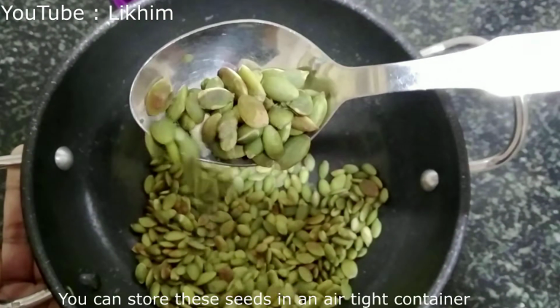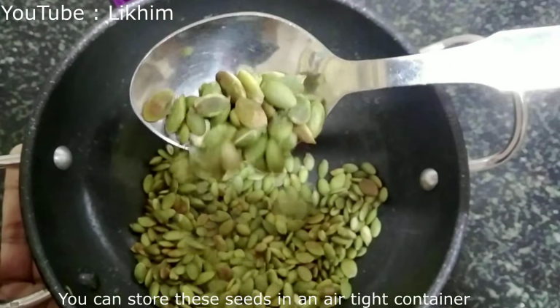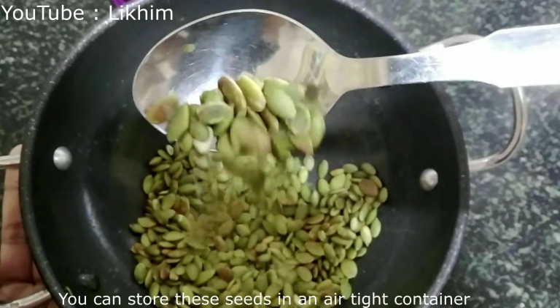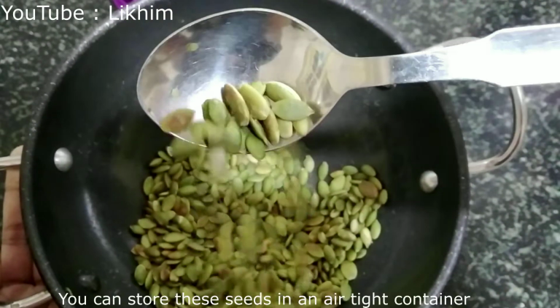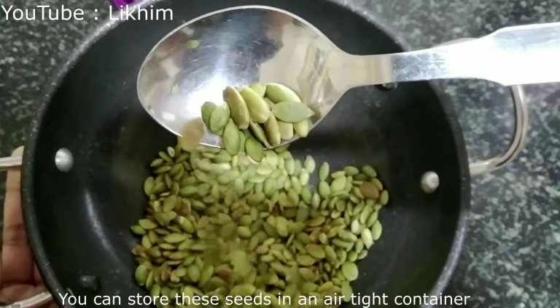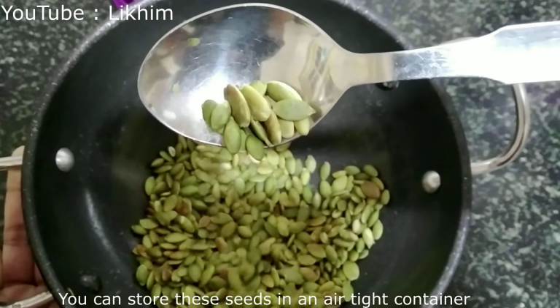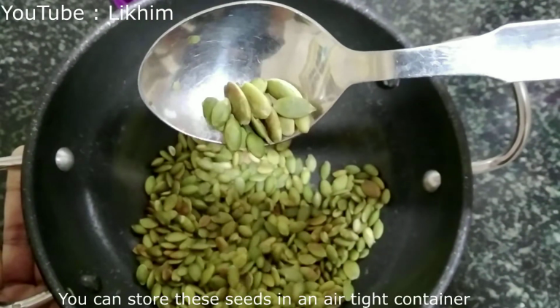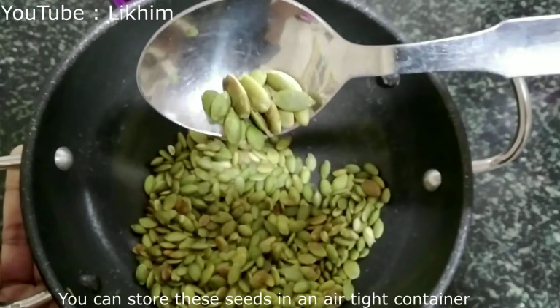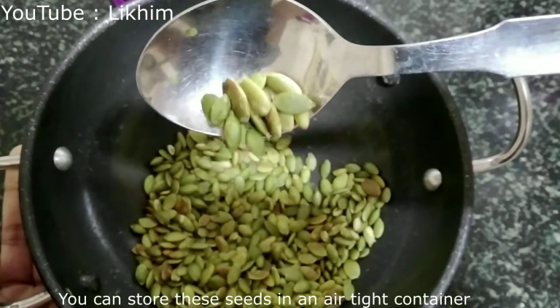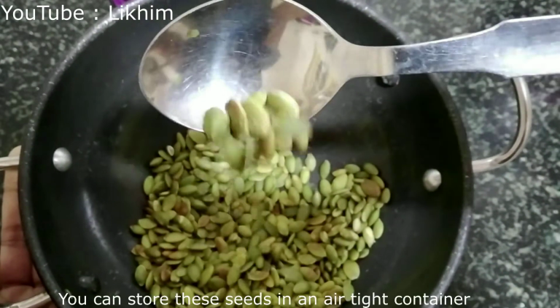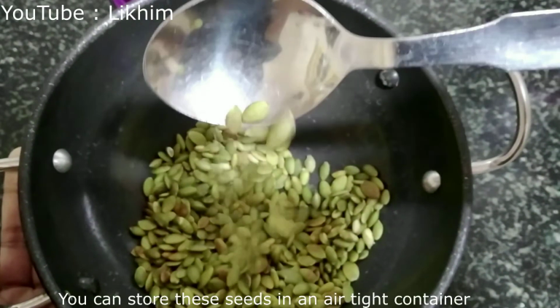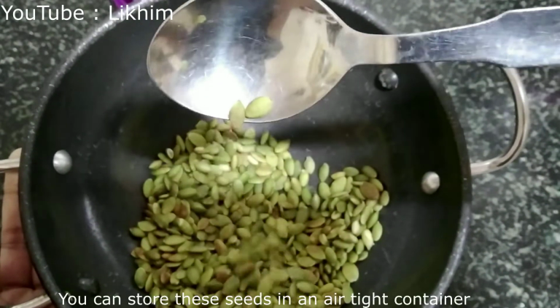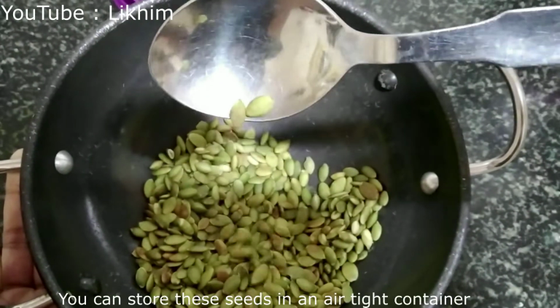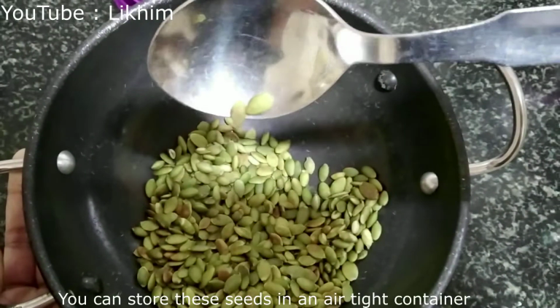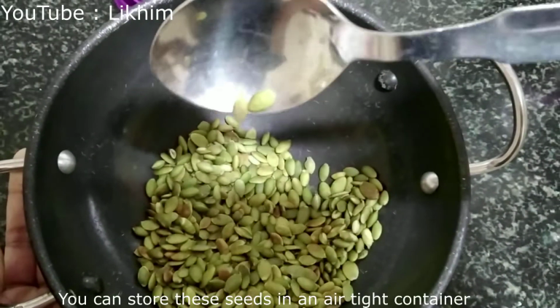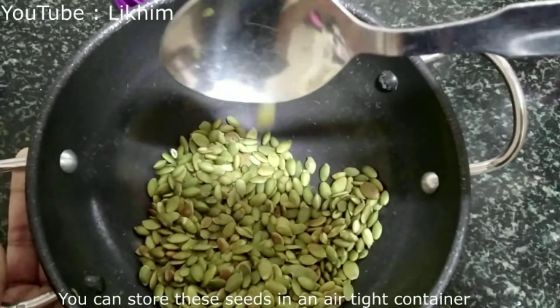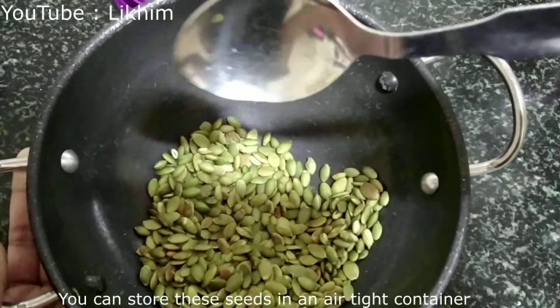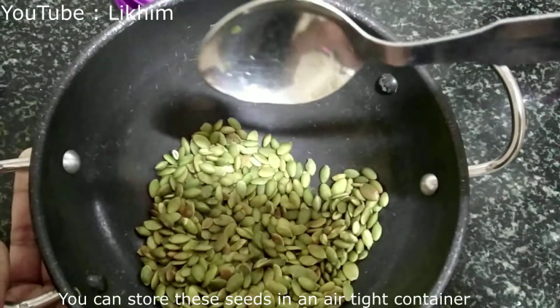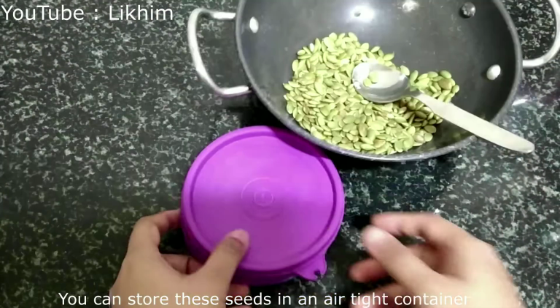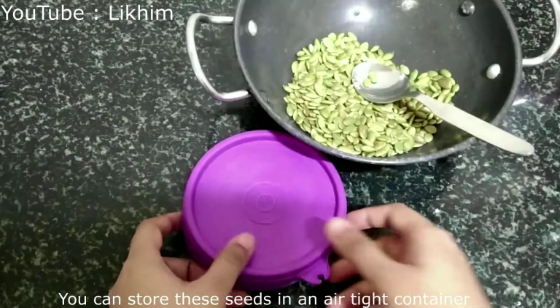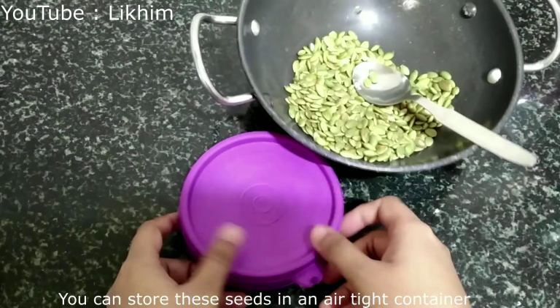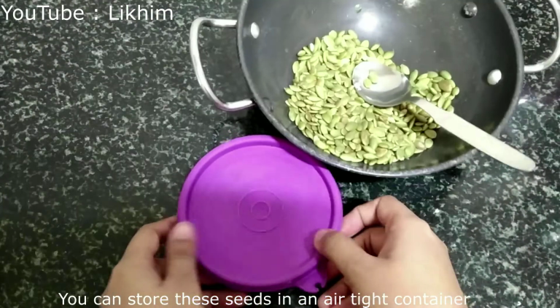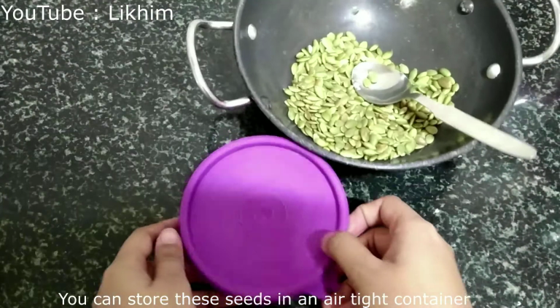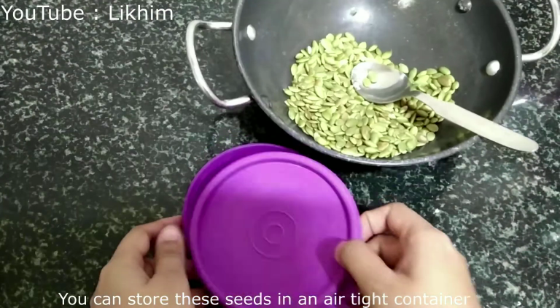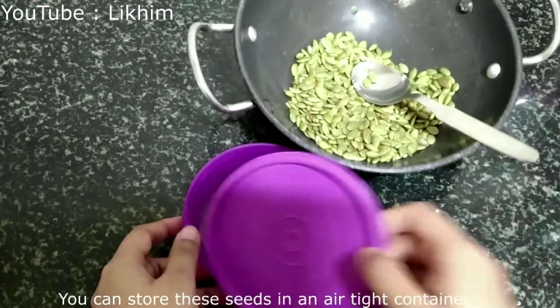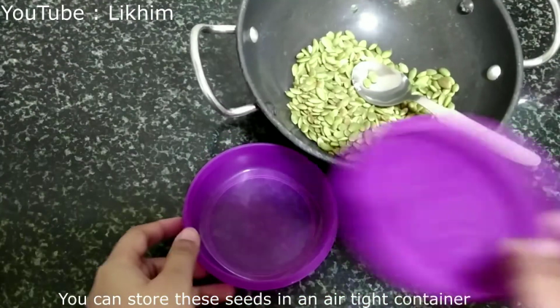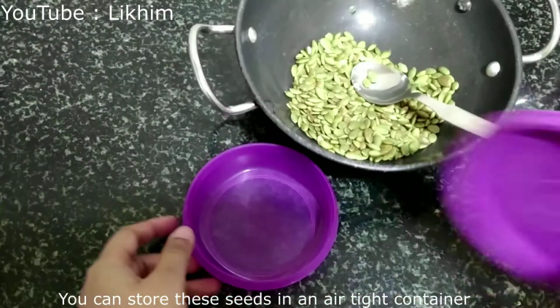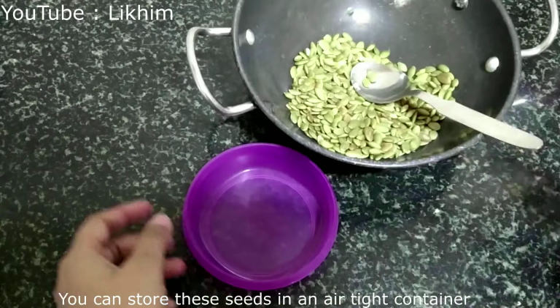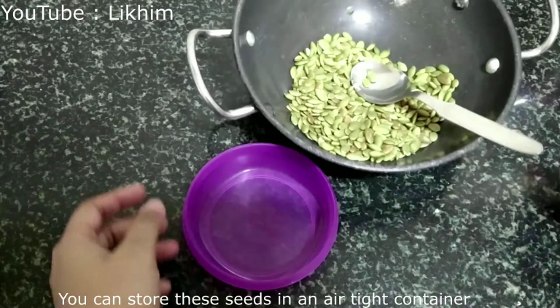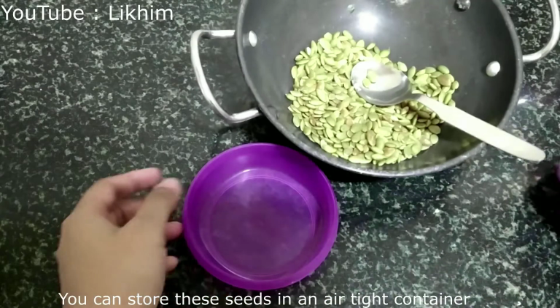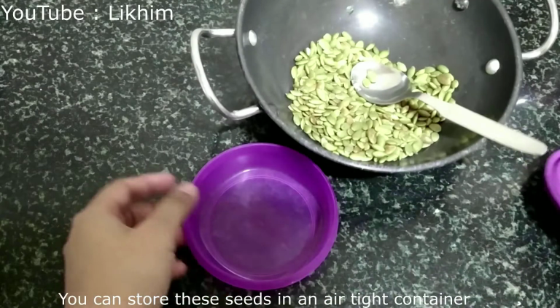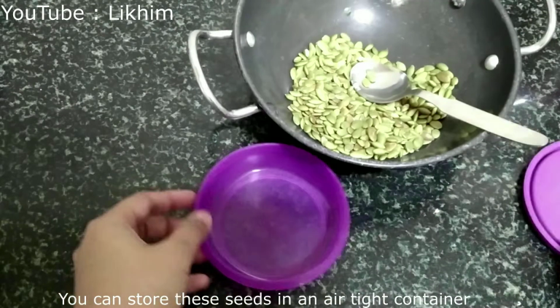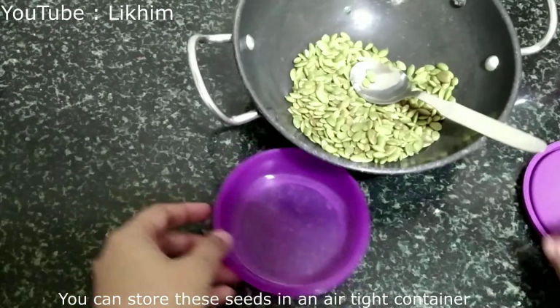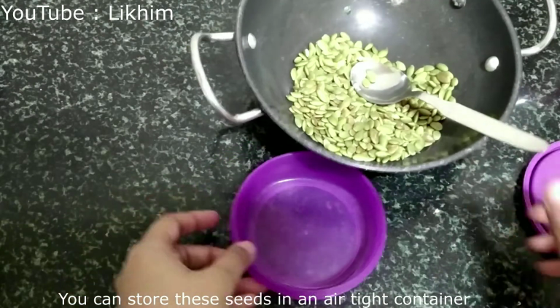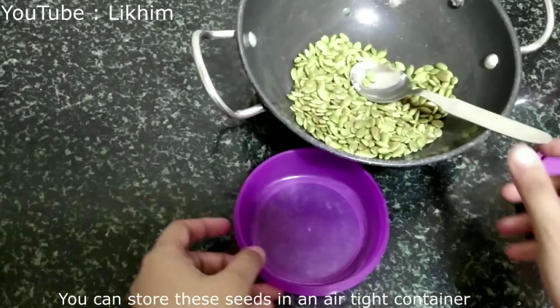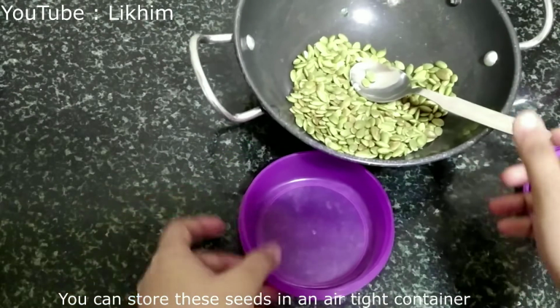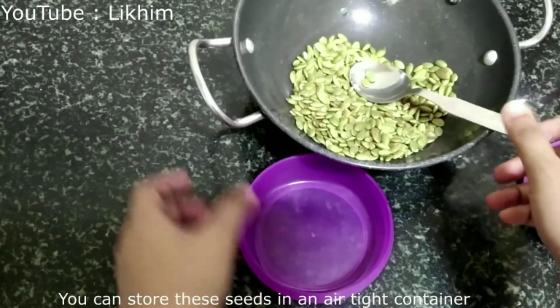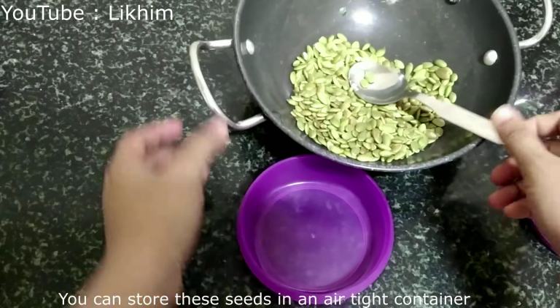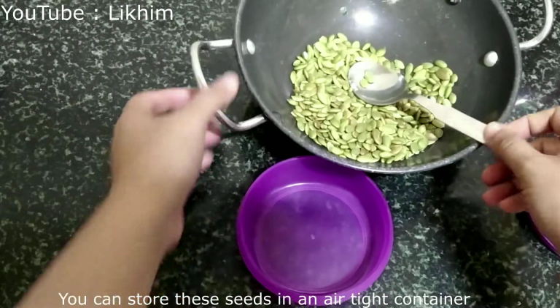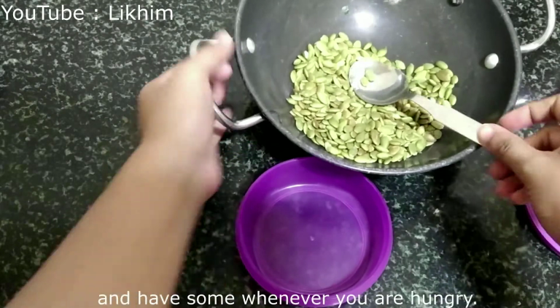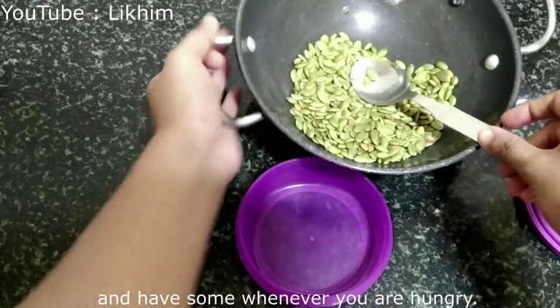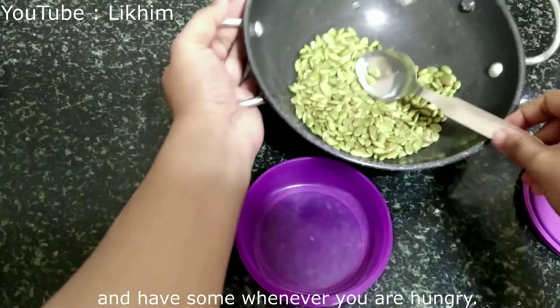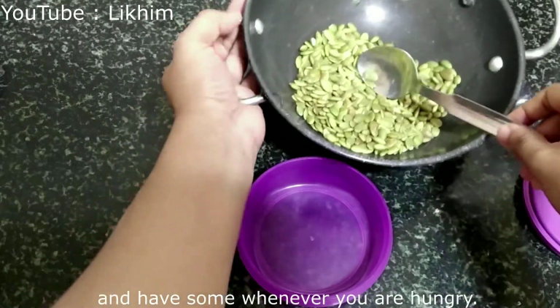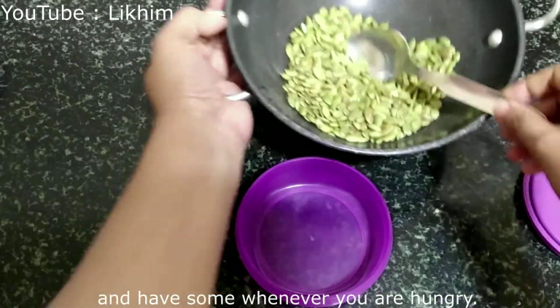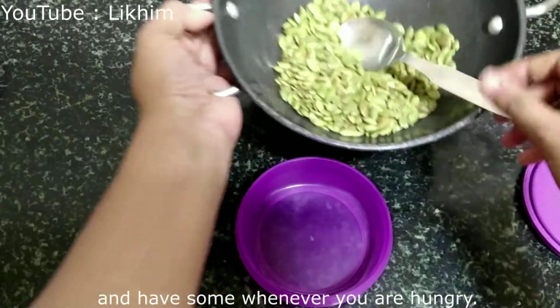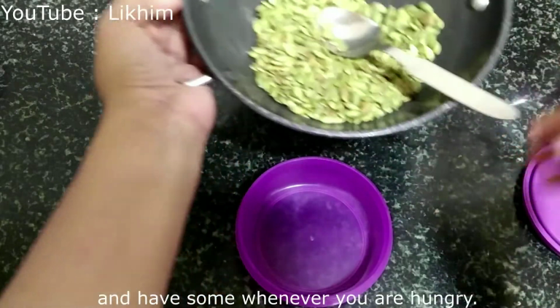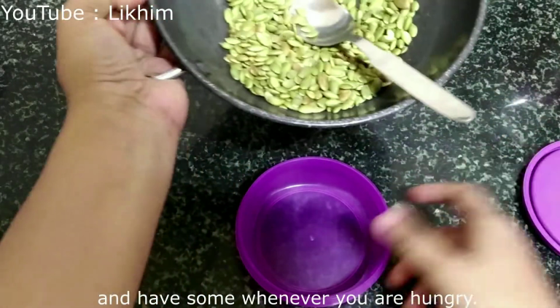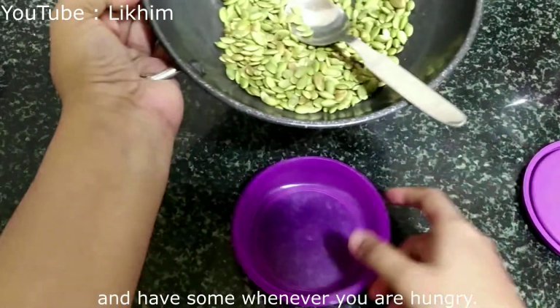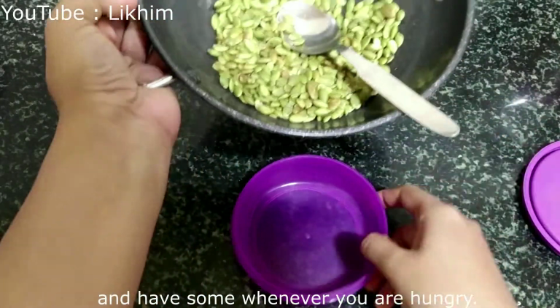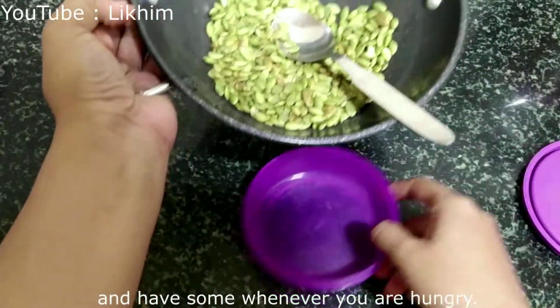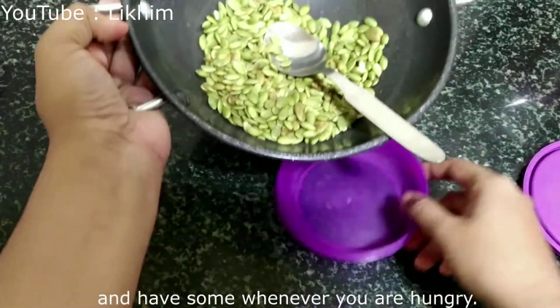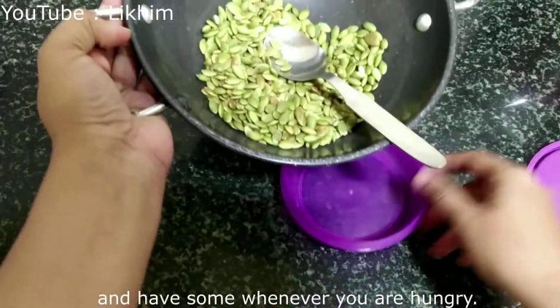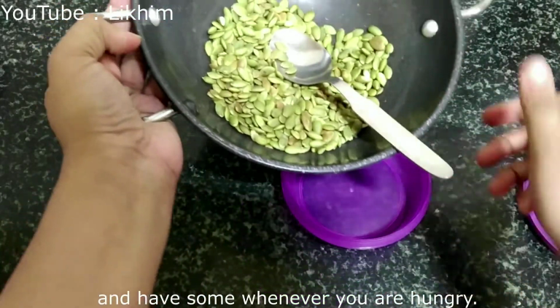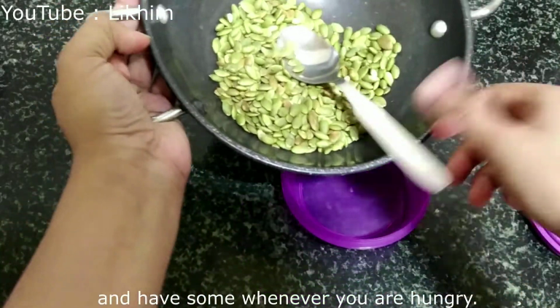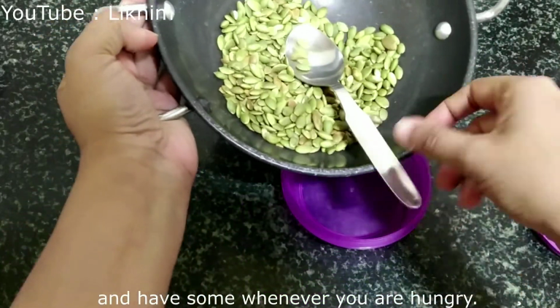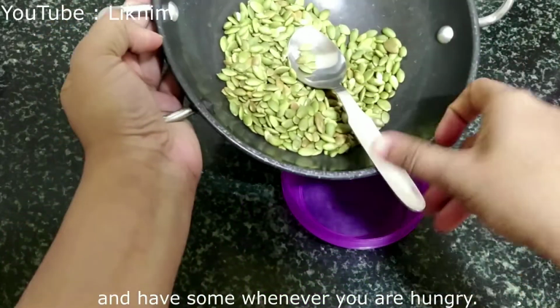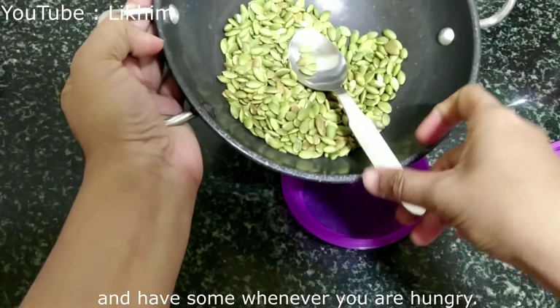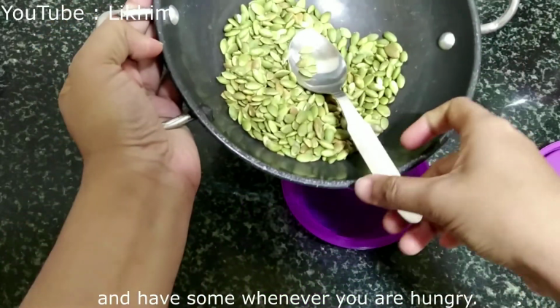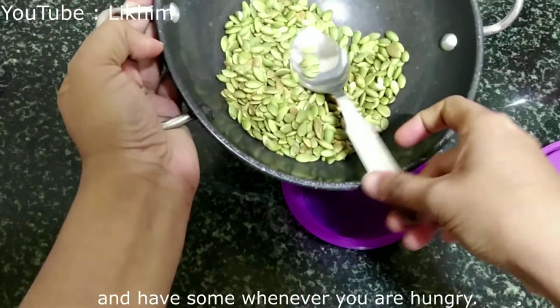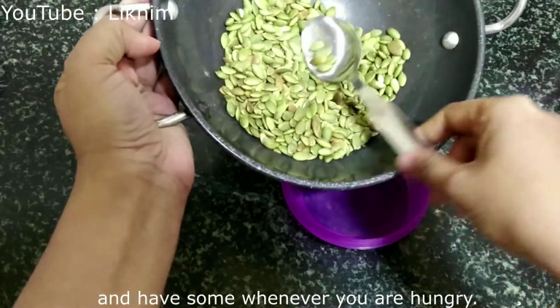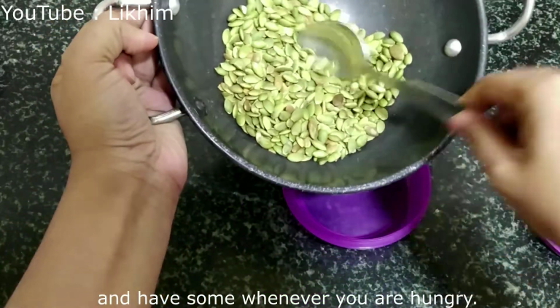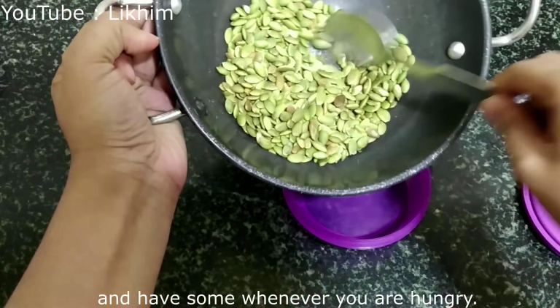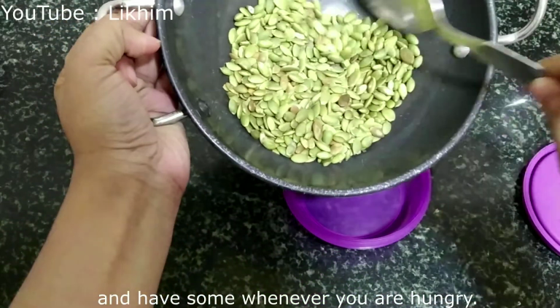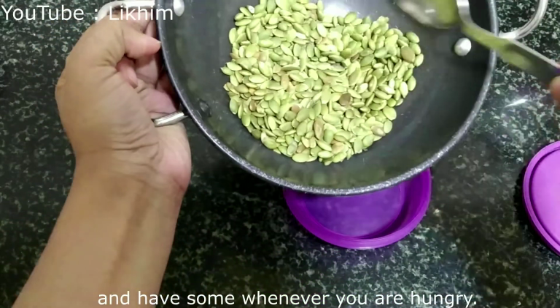You can store these seeds in an airtight container and have some whenever you are hungry.